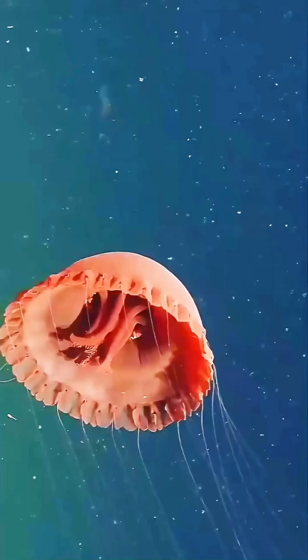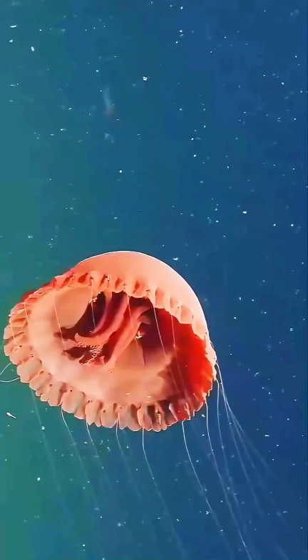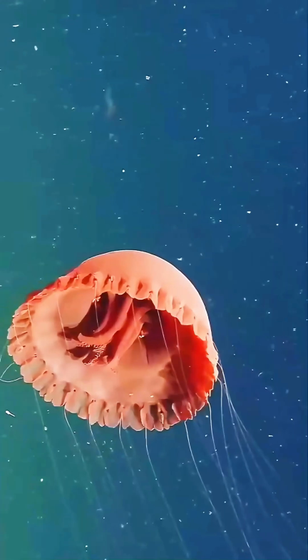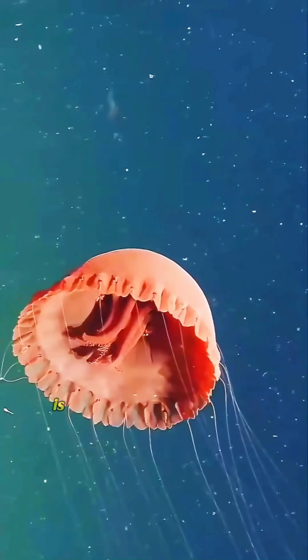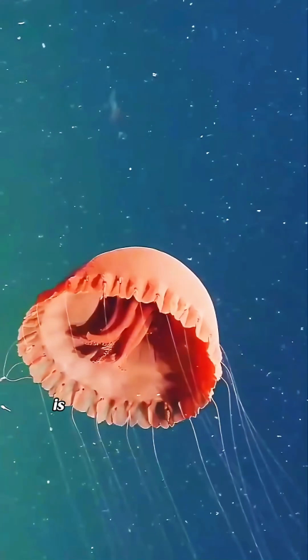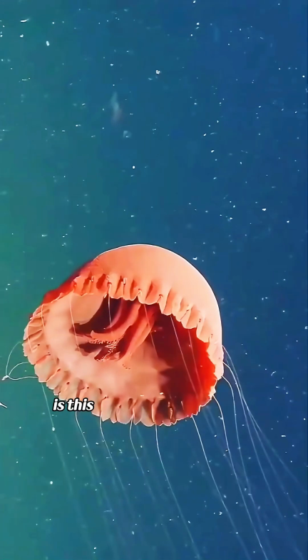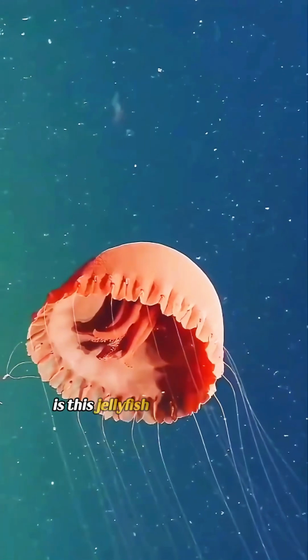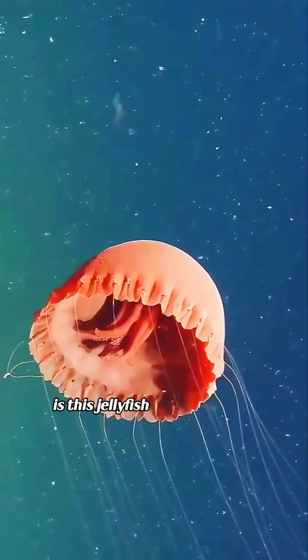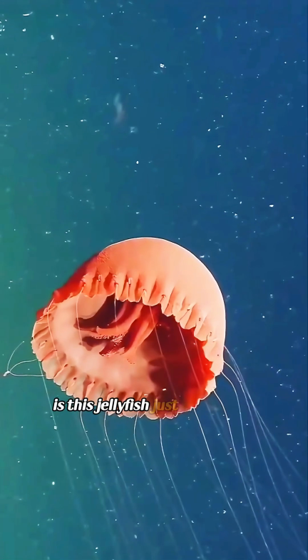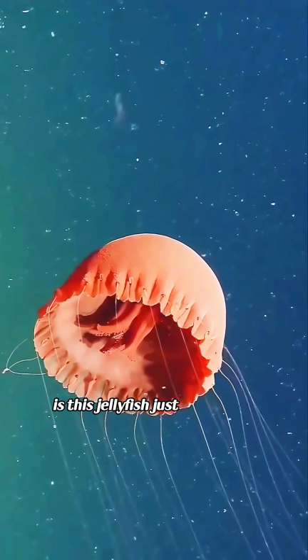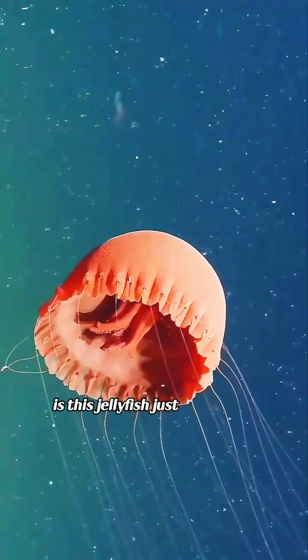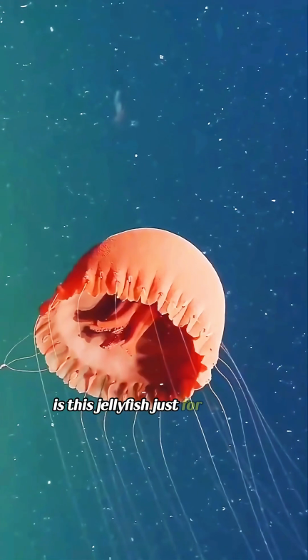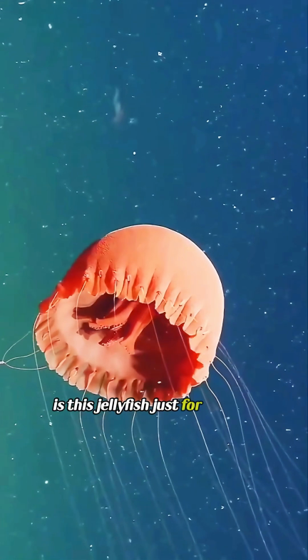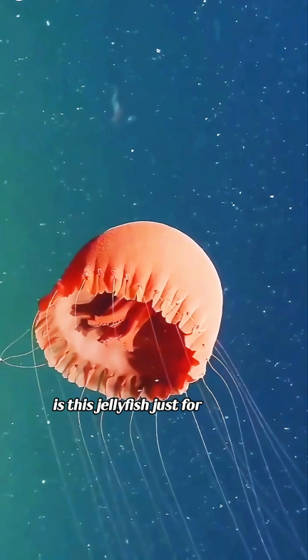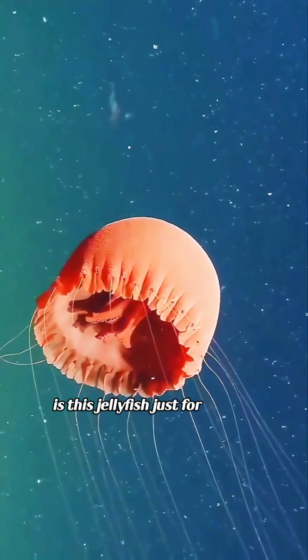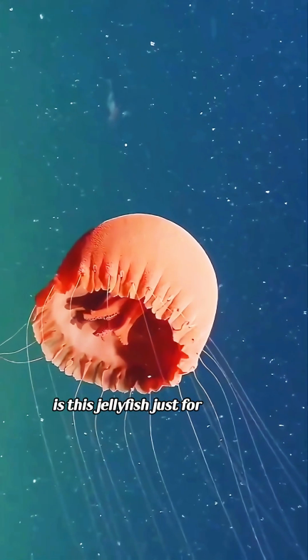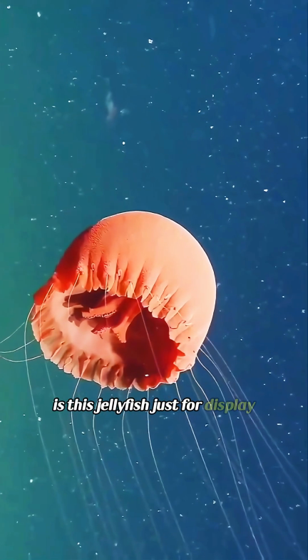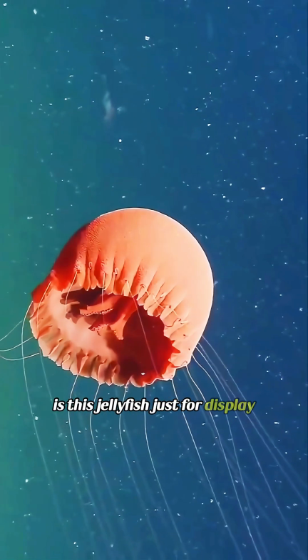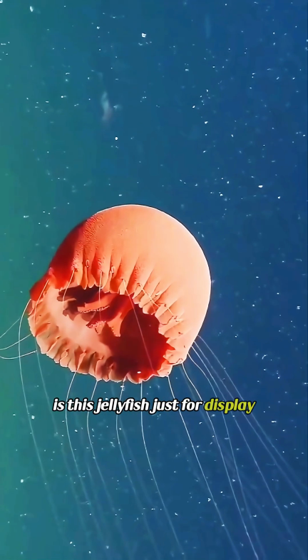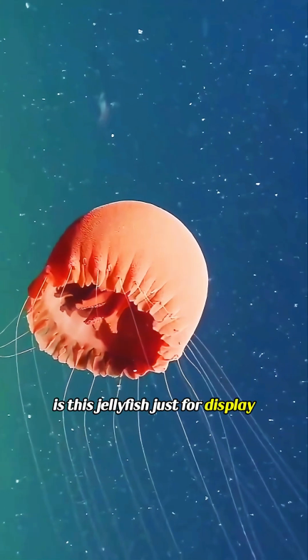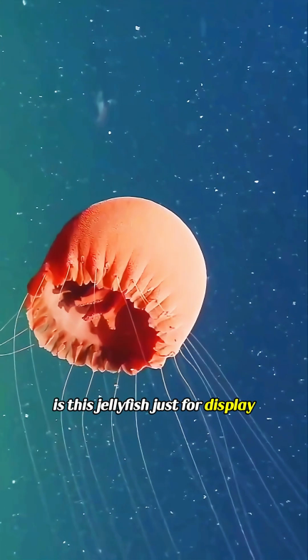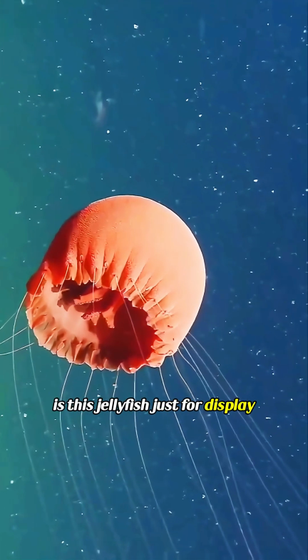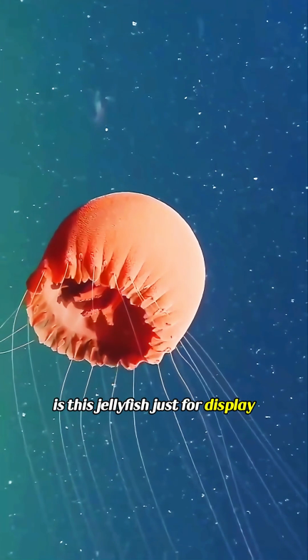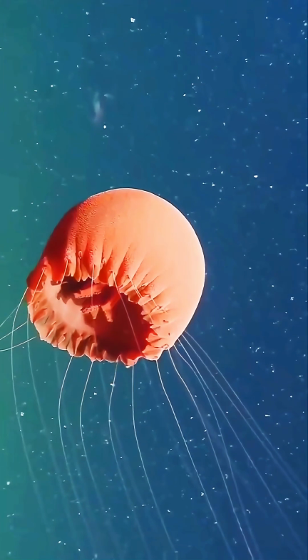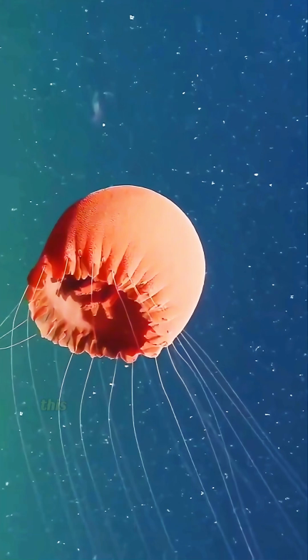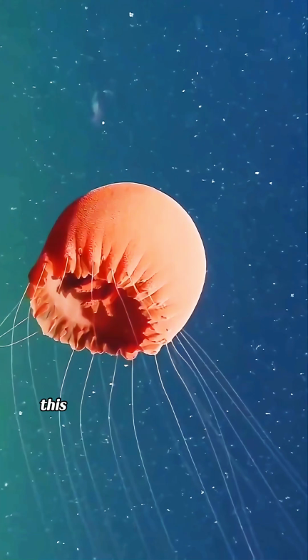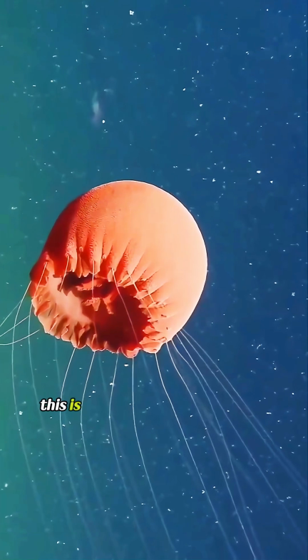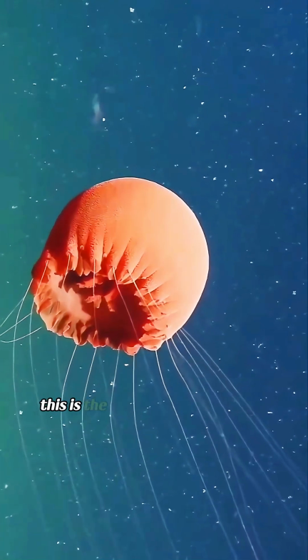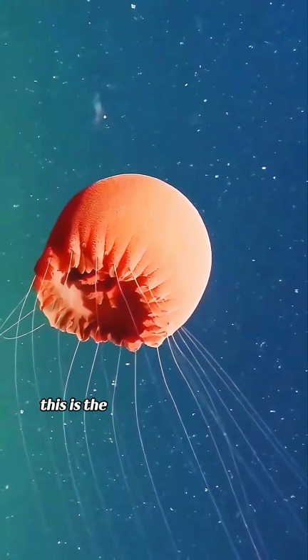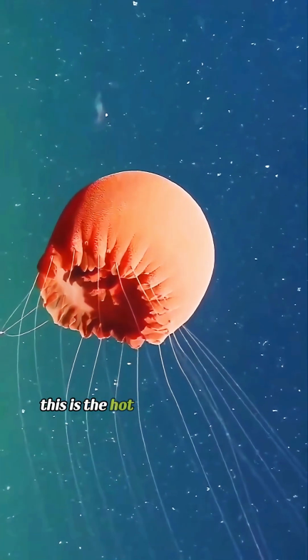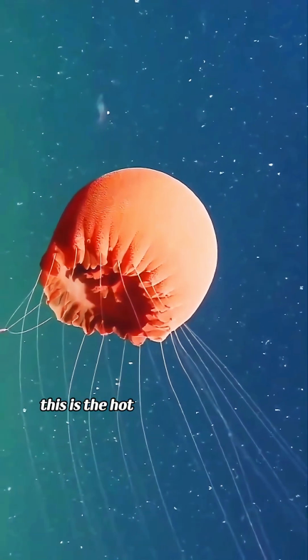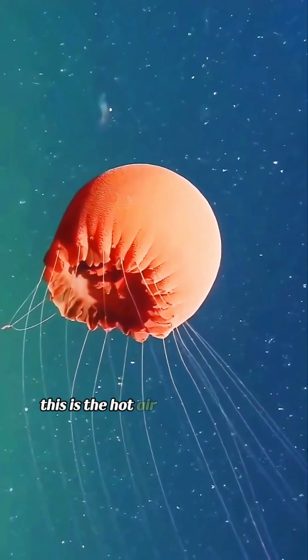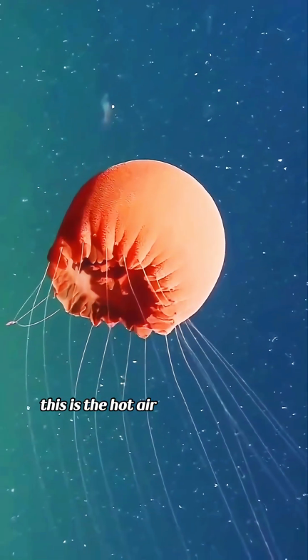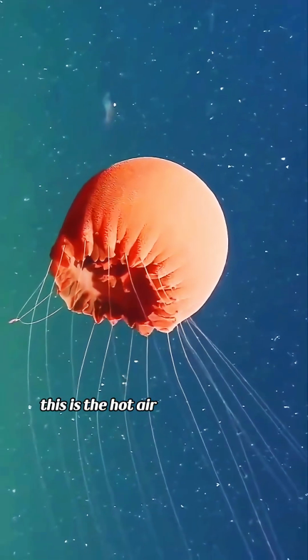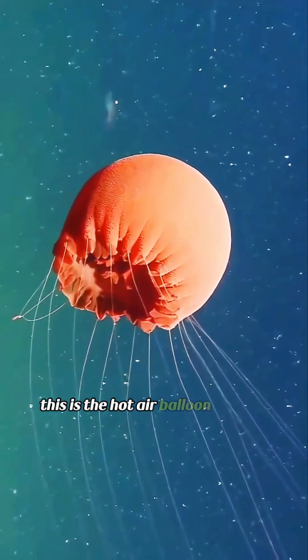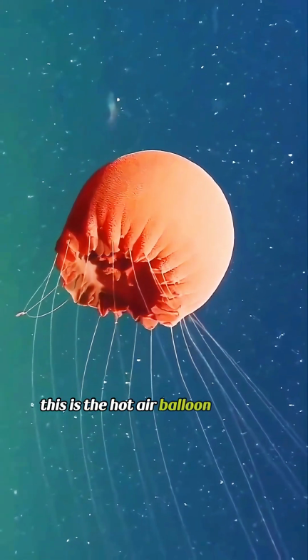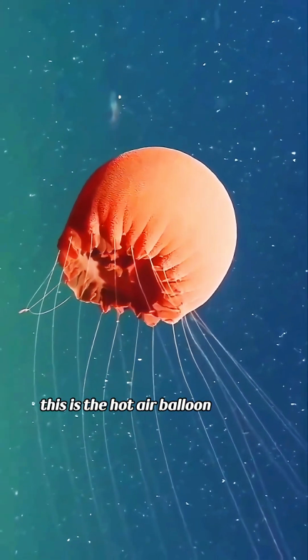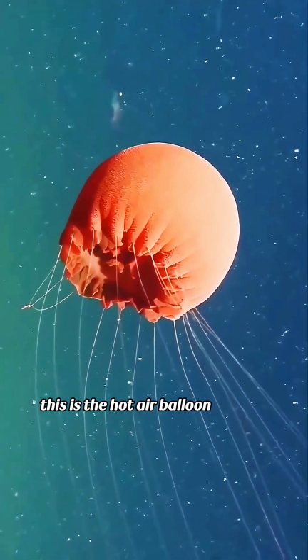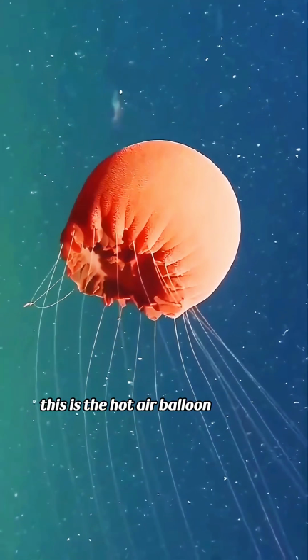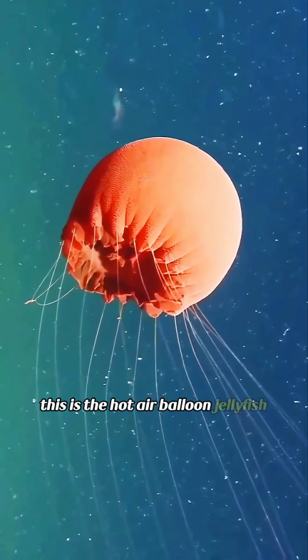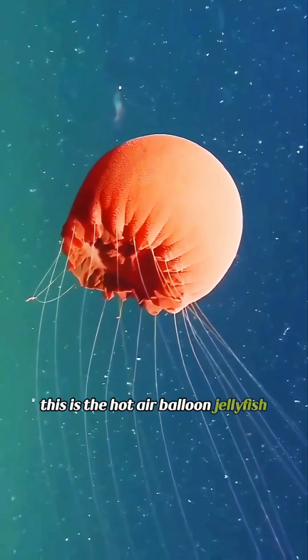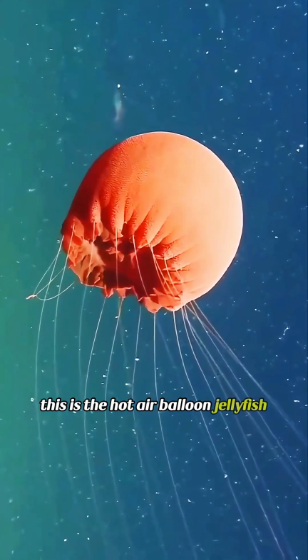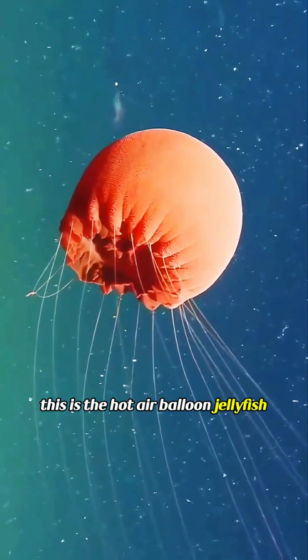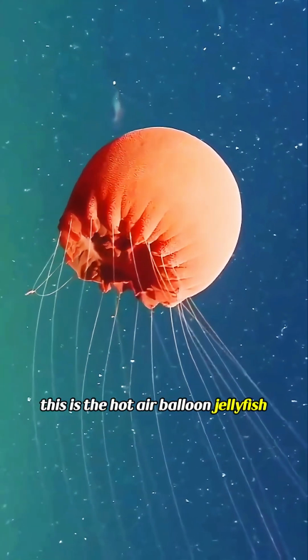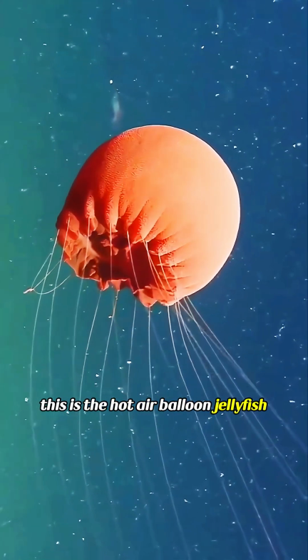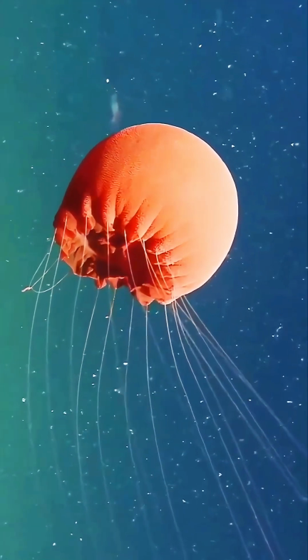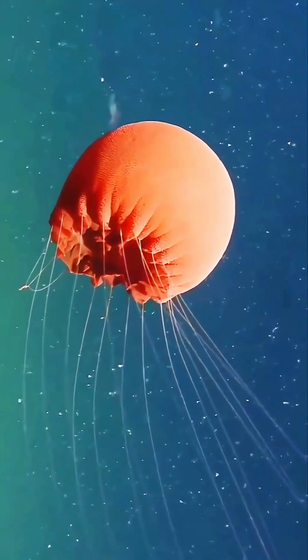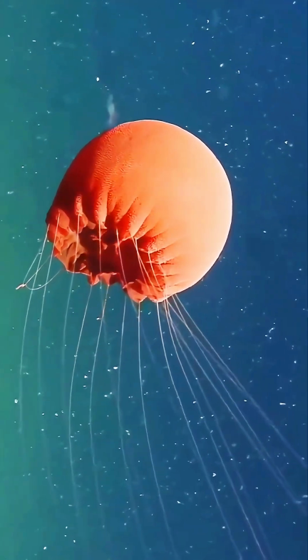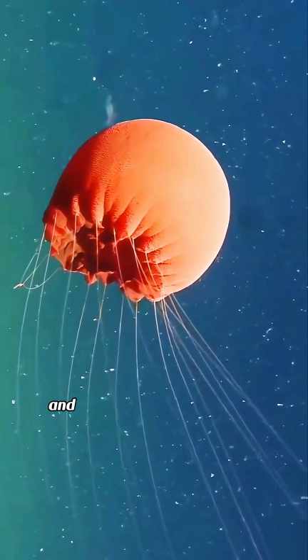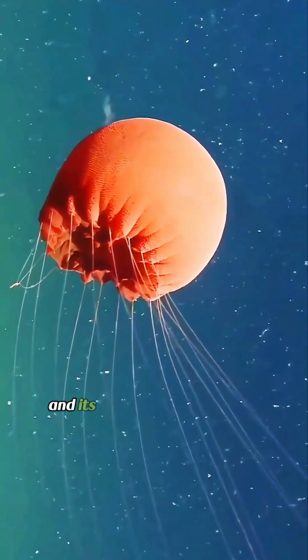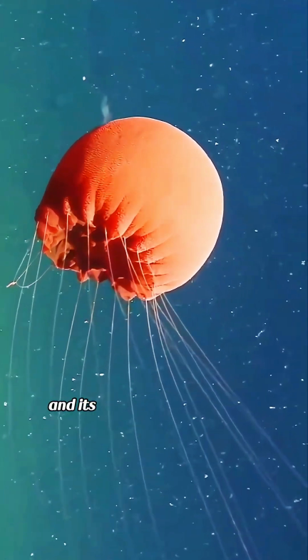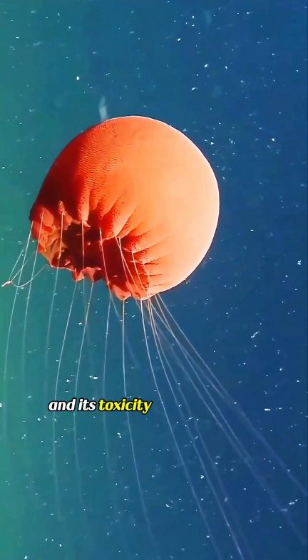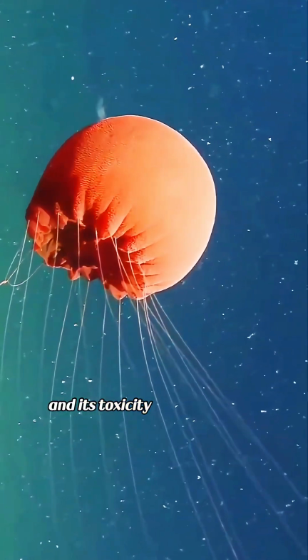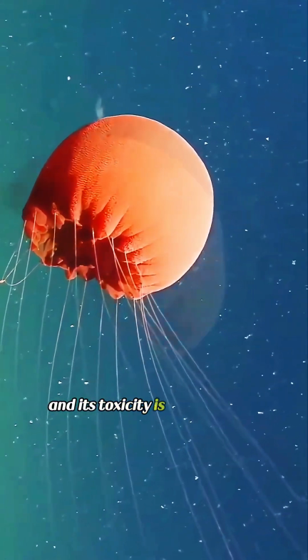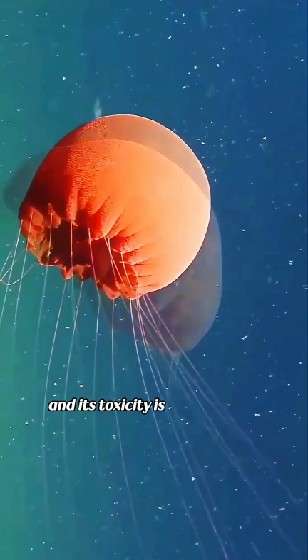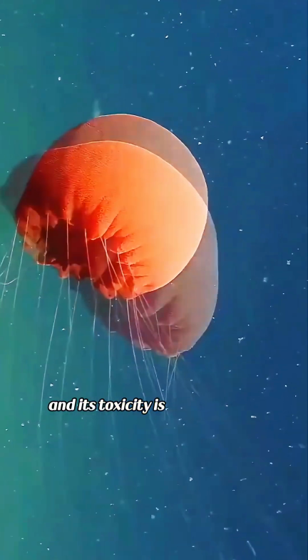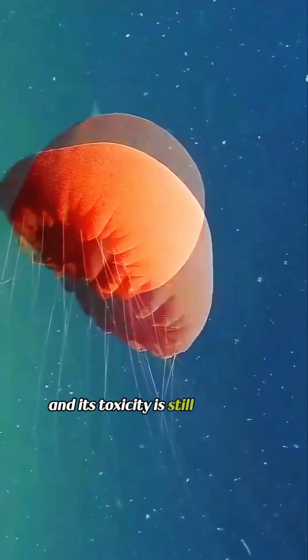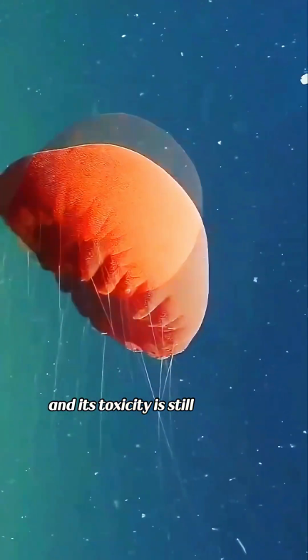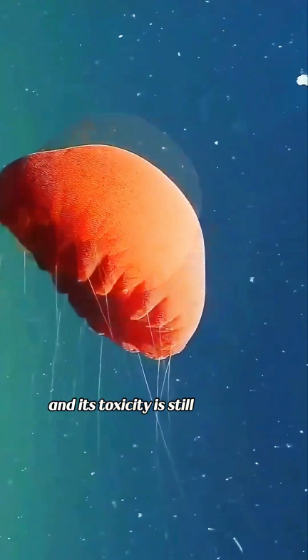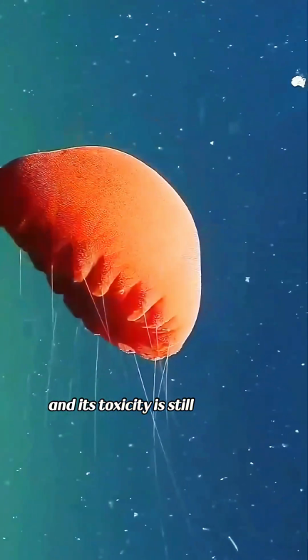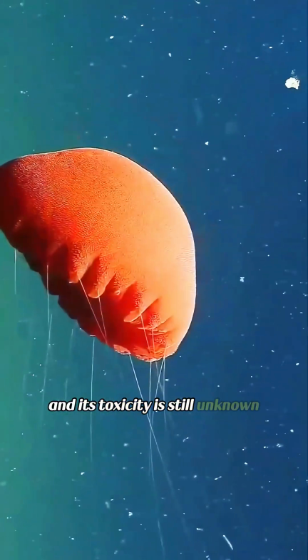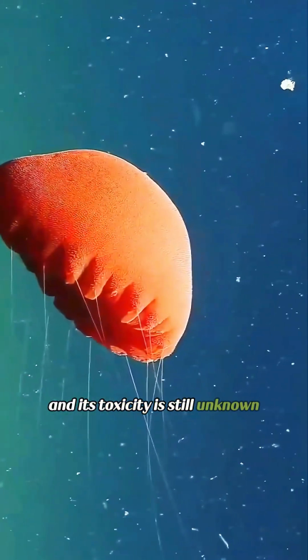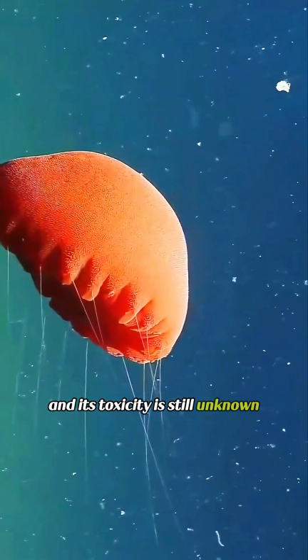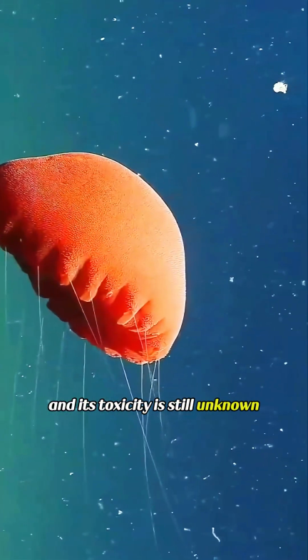Is this jellyfish just for display? This is the hot-air balloon jellyfish, and its toxicity is still unknown.